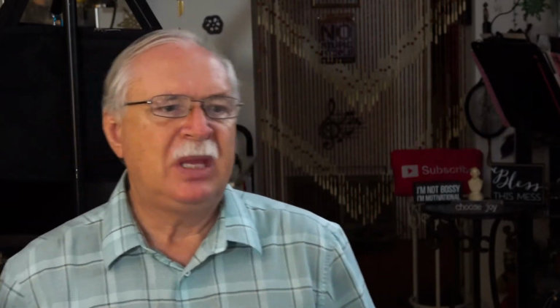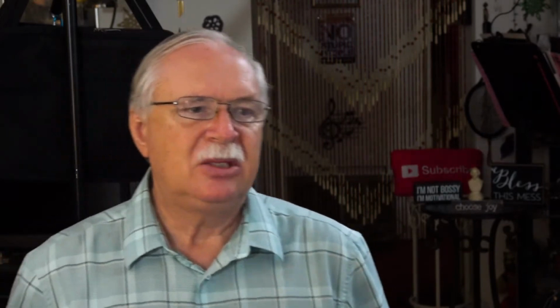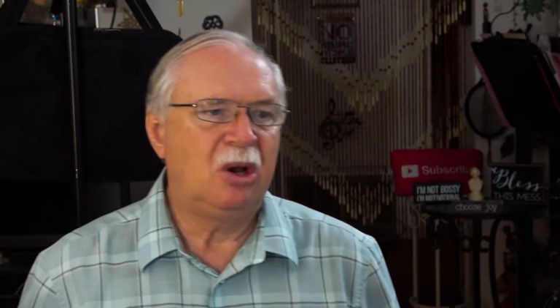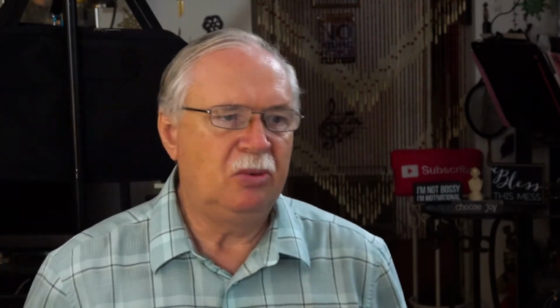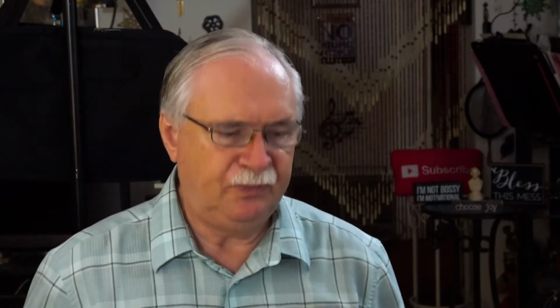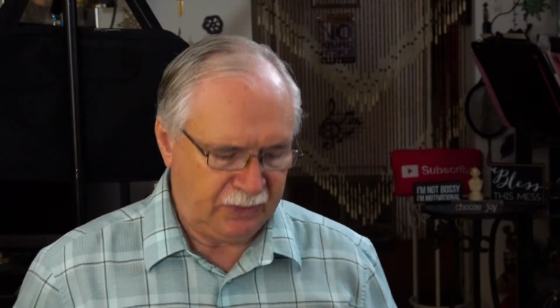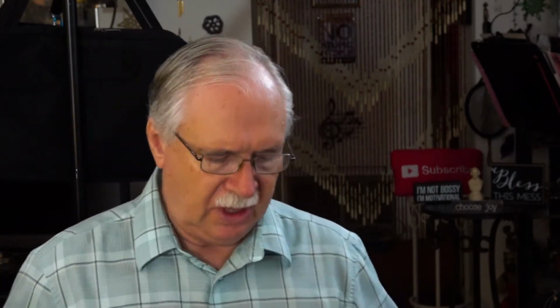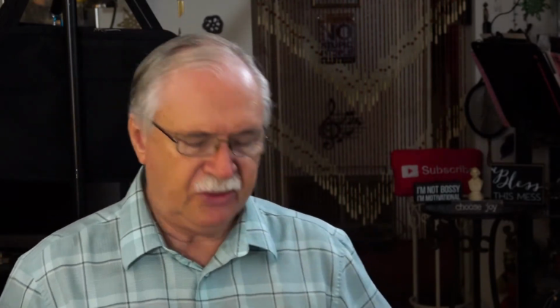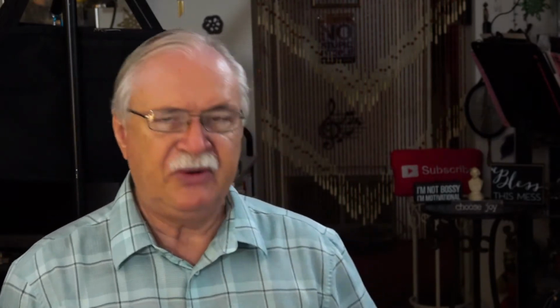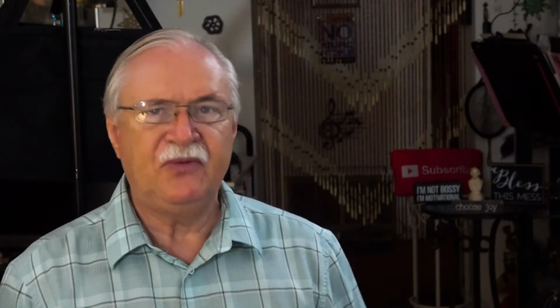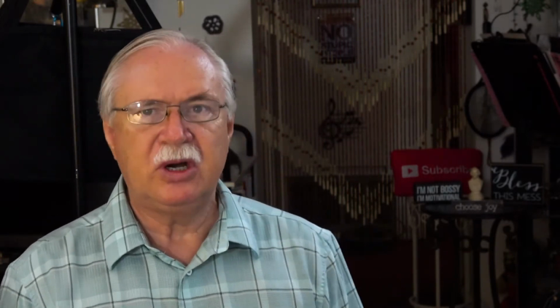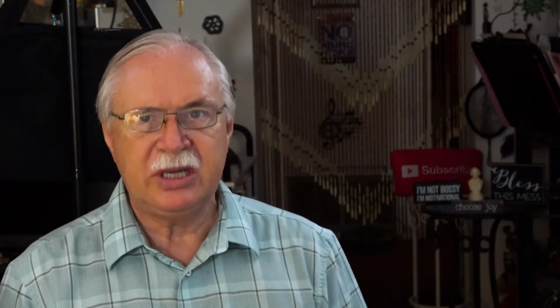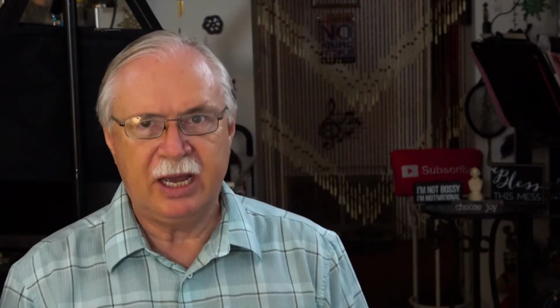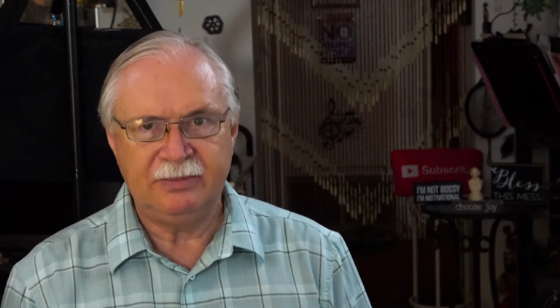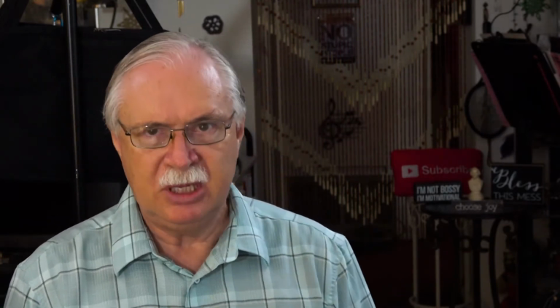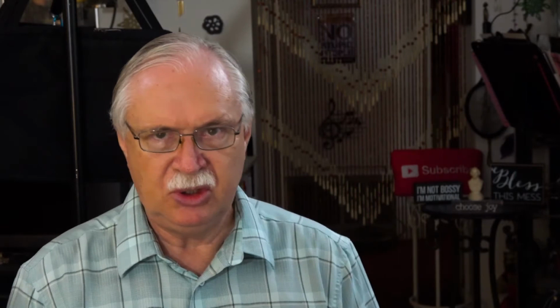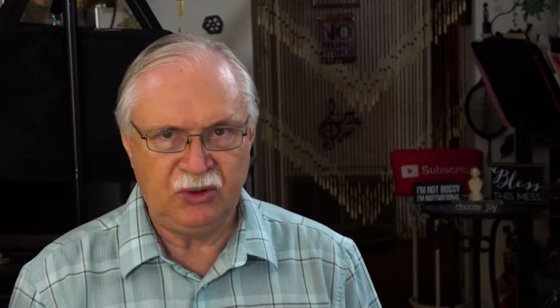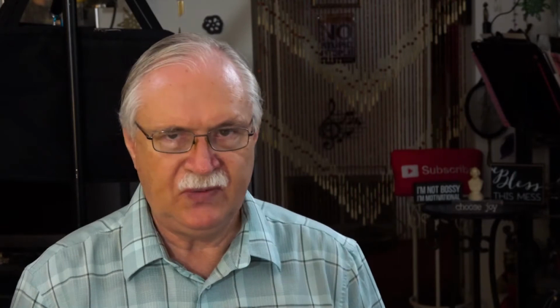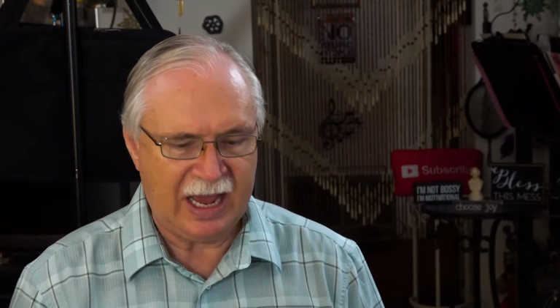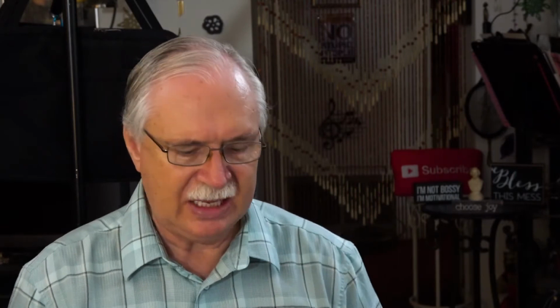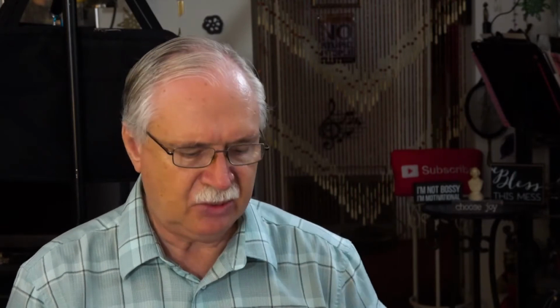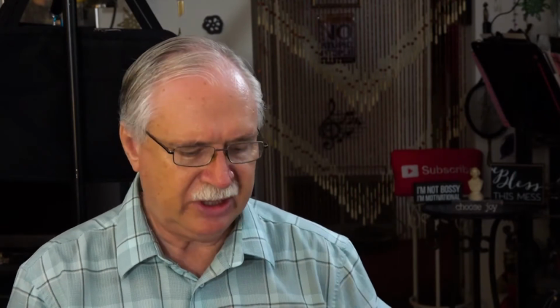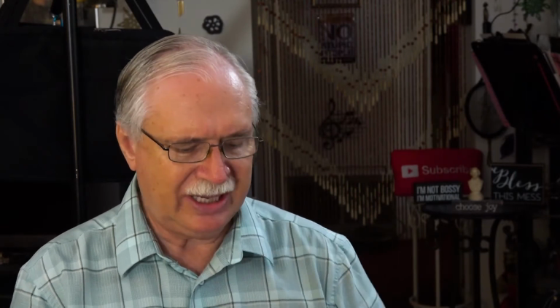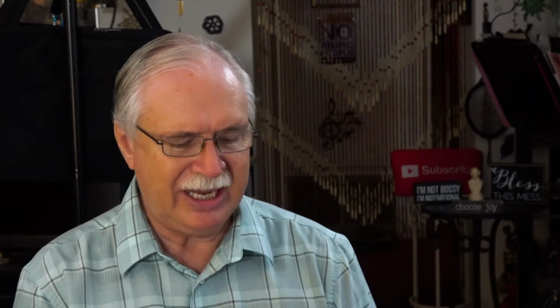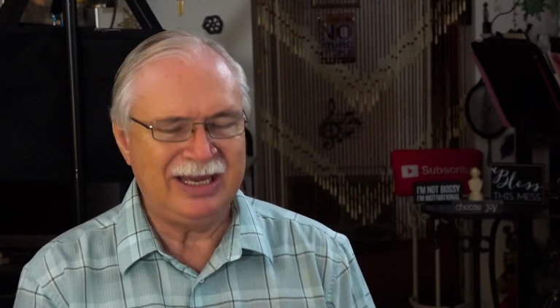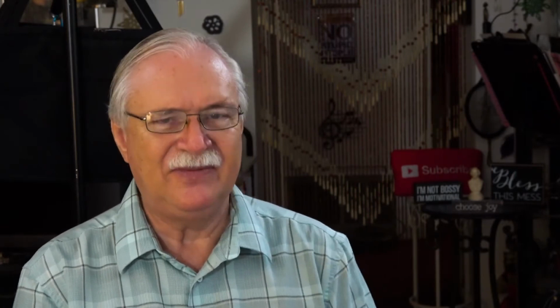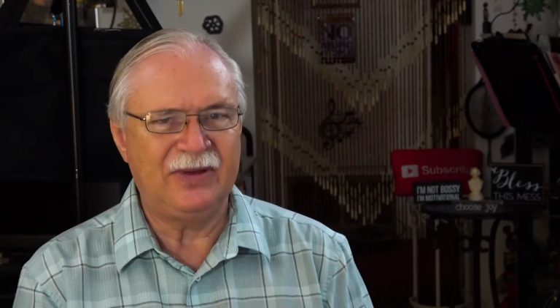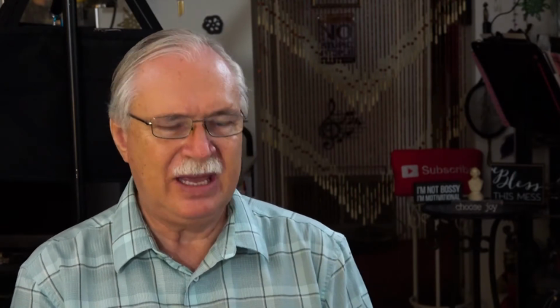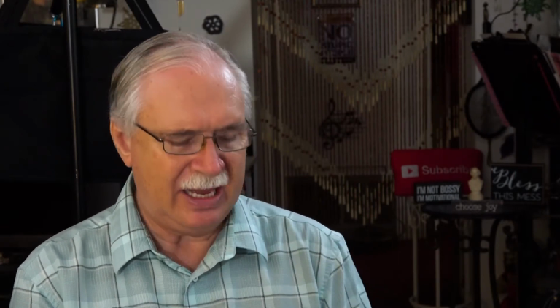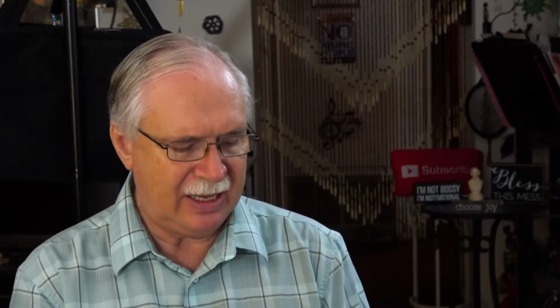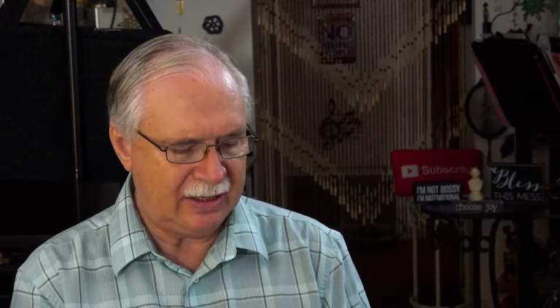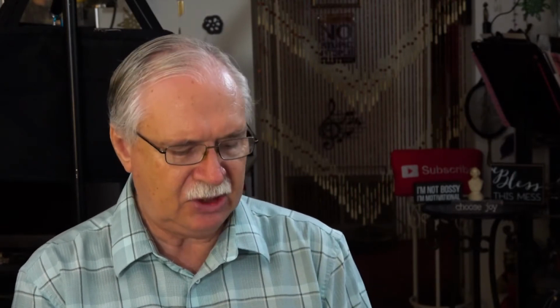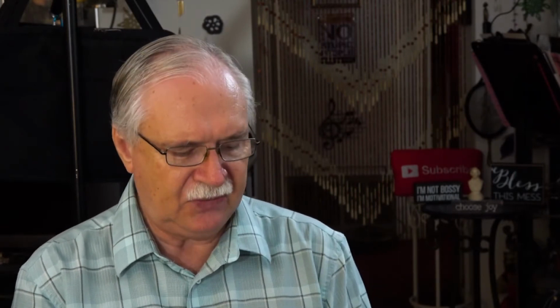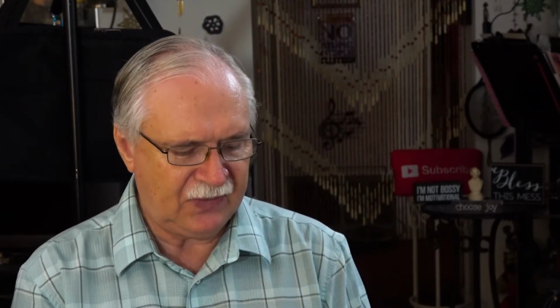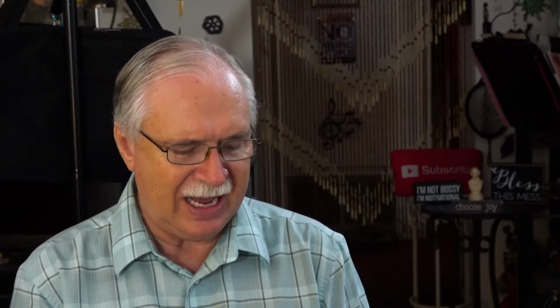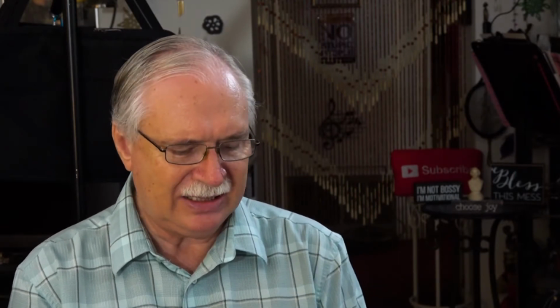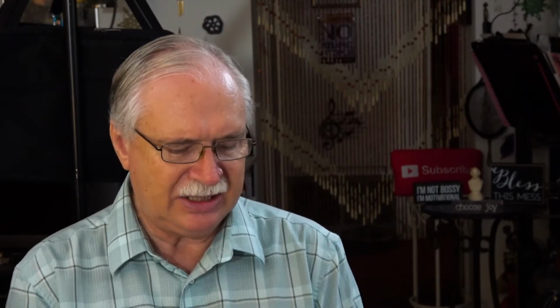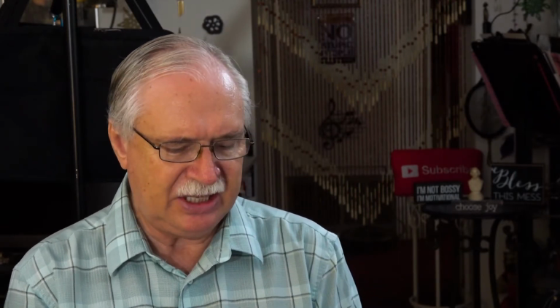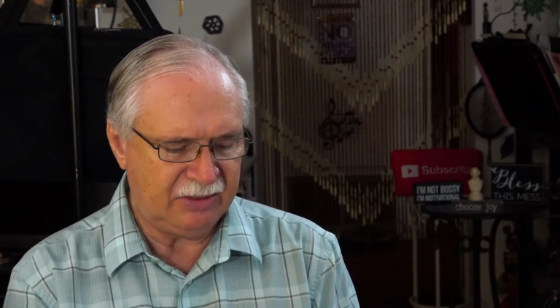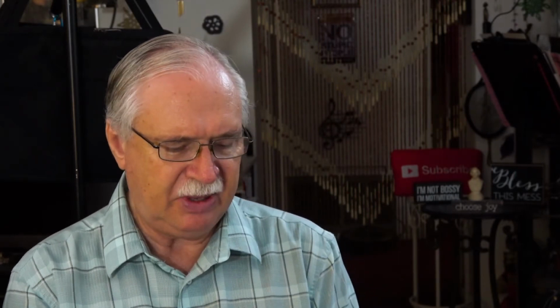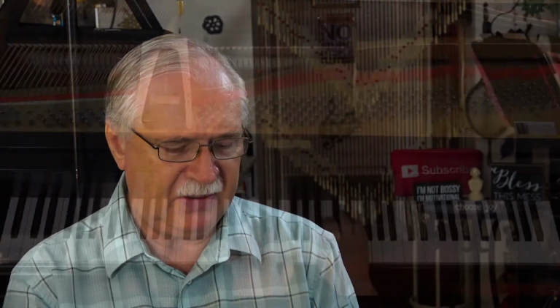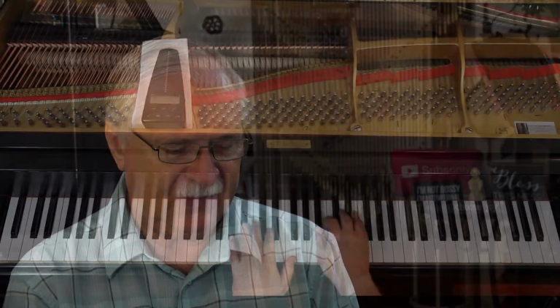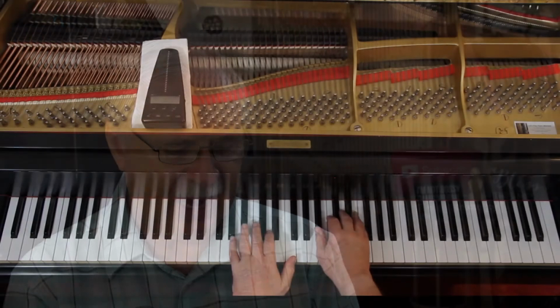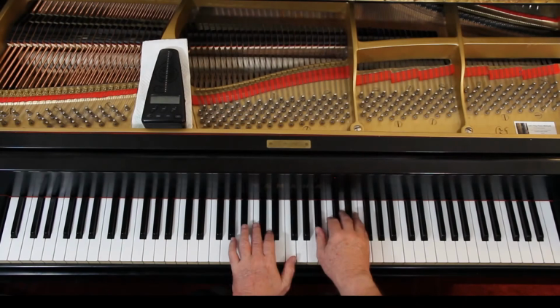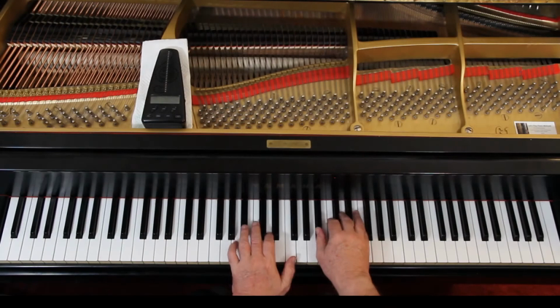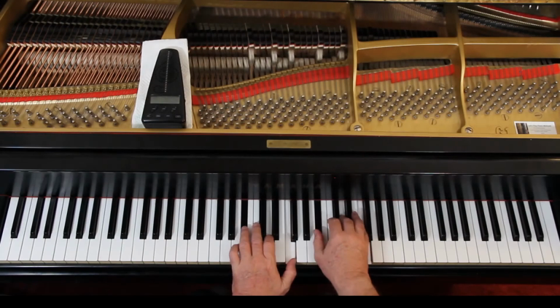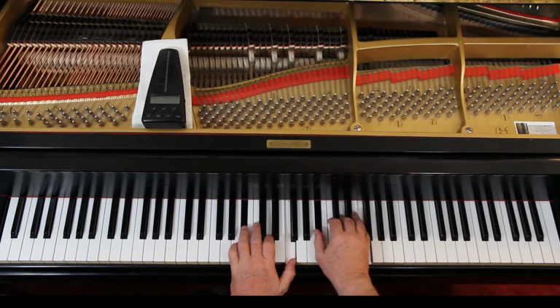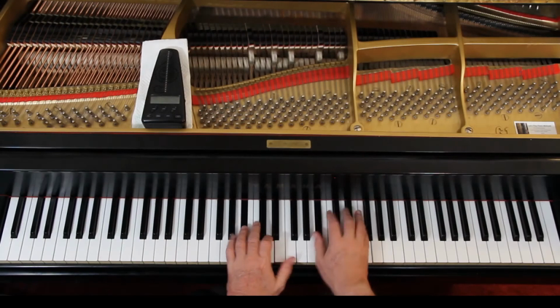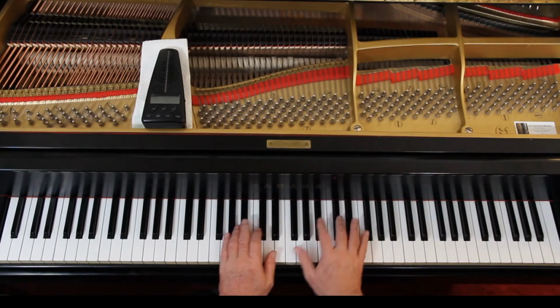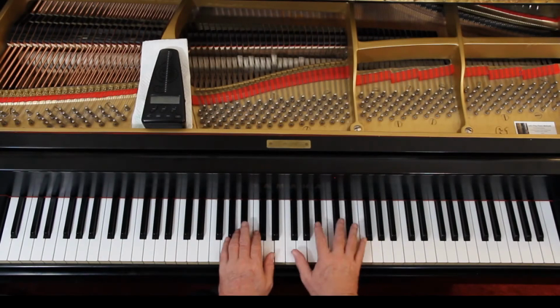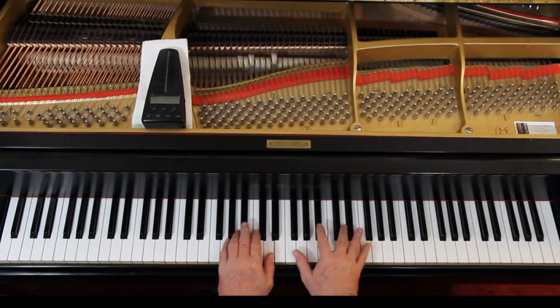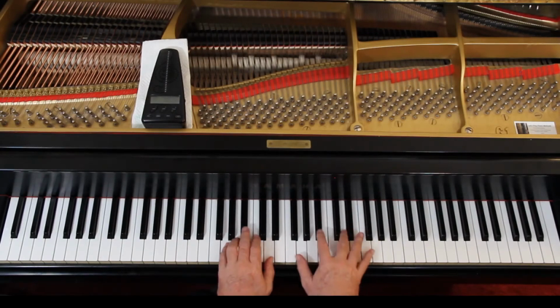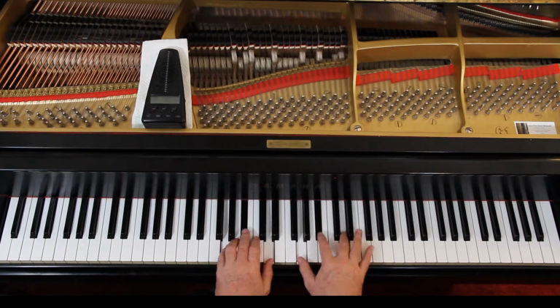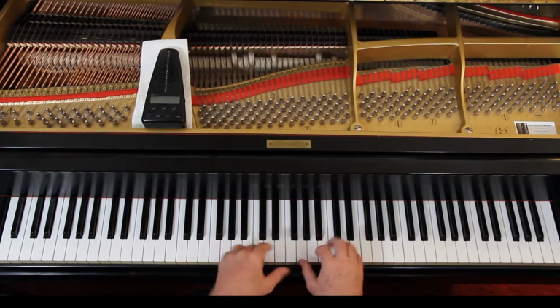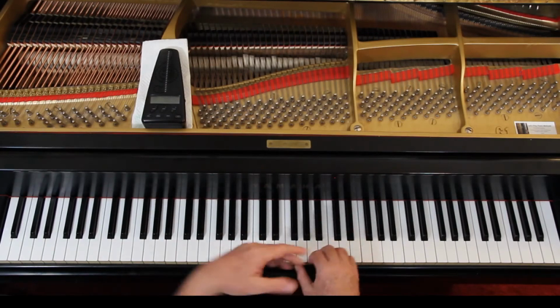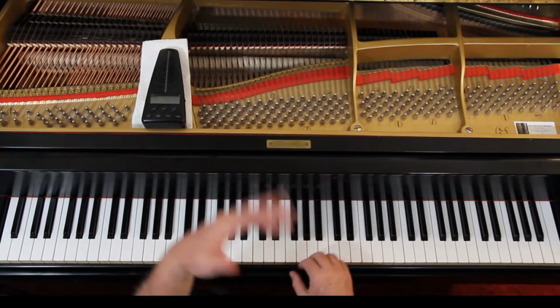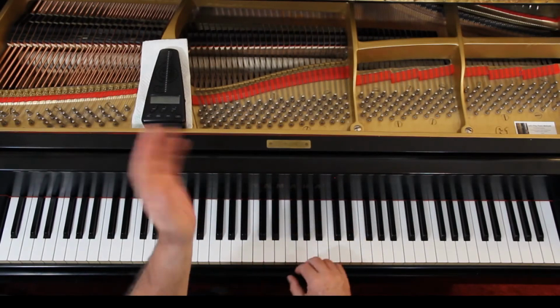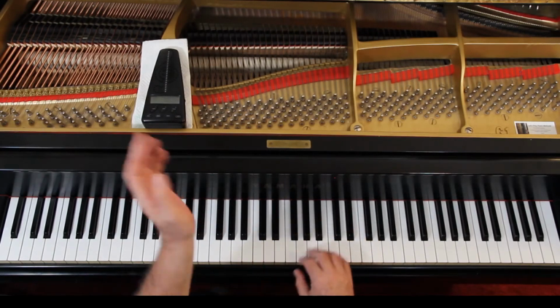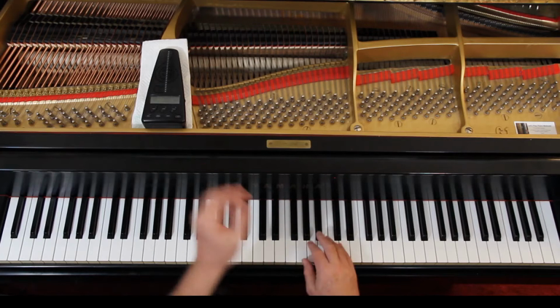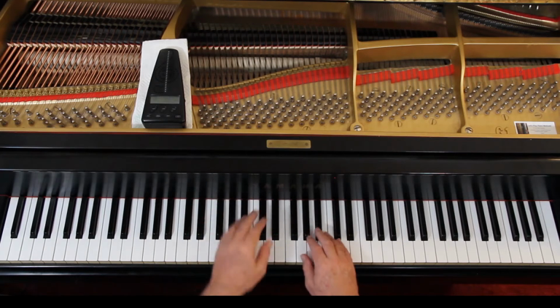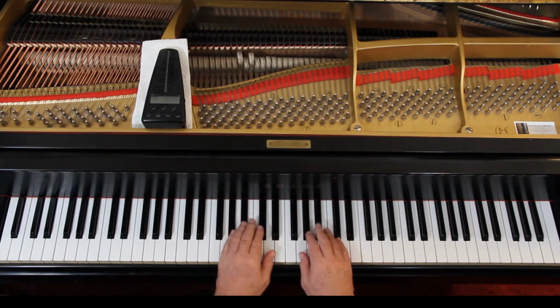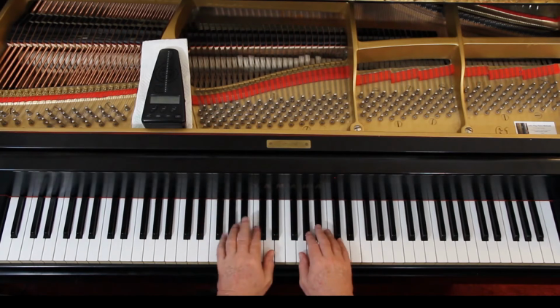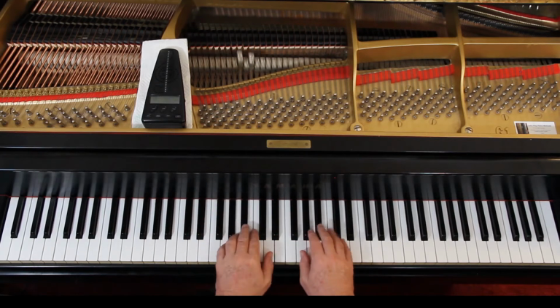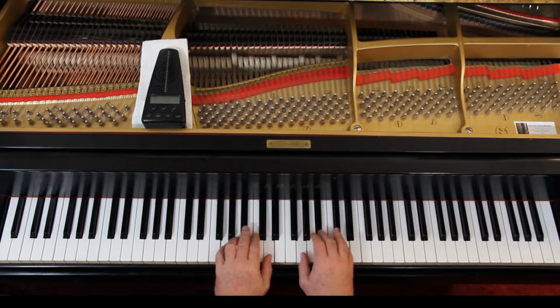It's in 3/4 time, 2 flats. We're in the key of 2 flats — it's either B-flat or G minor. This is in the key of G minor.